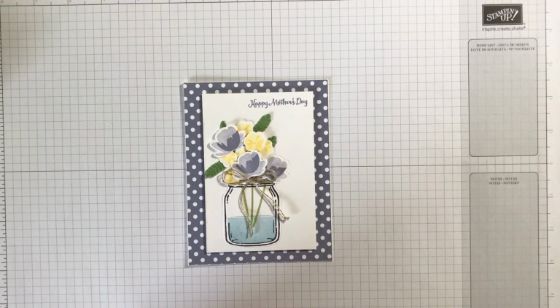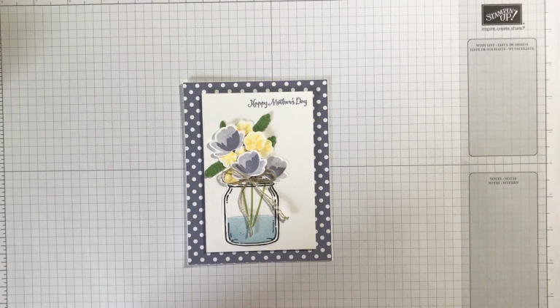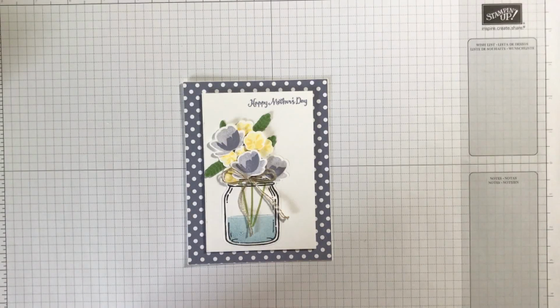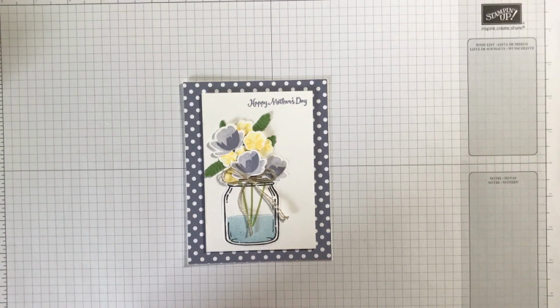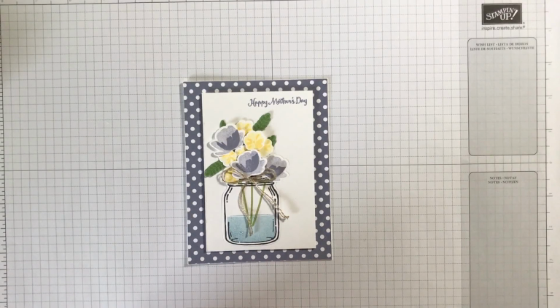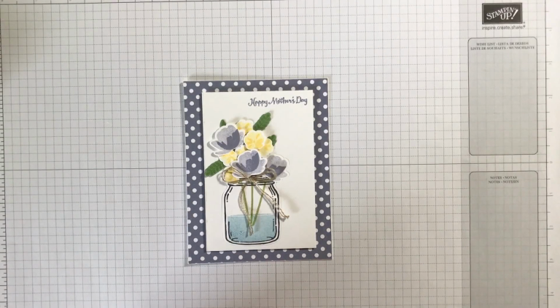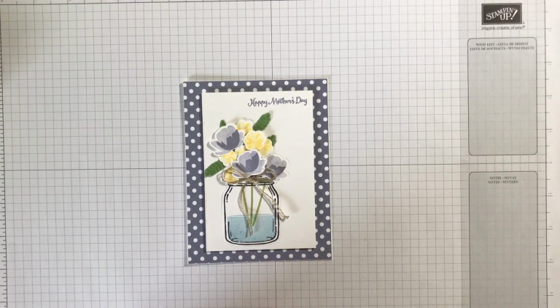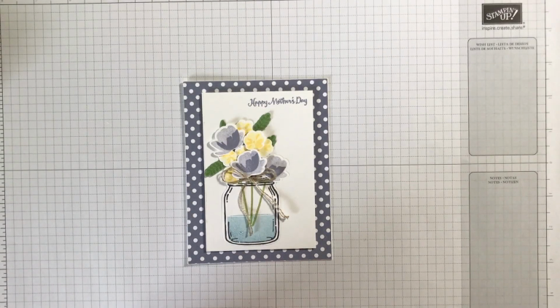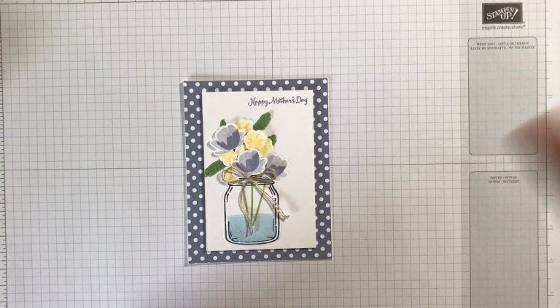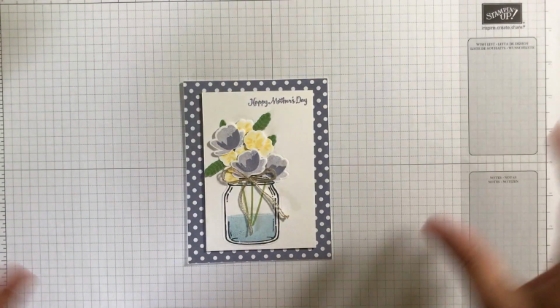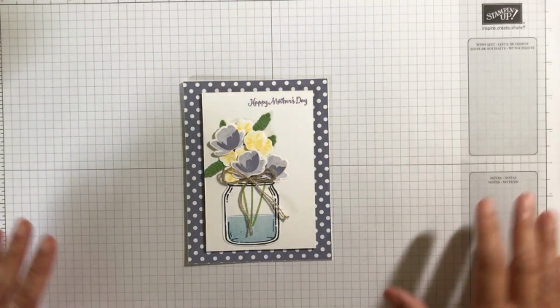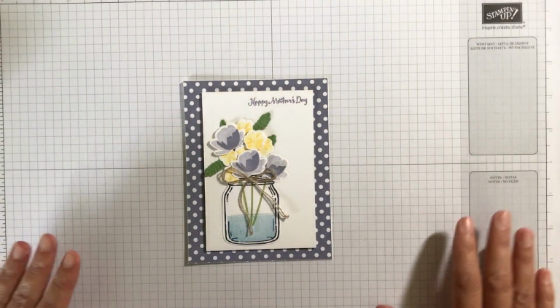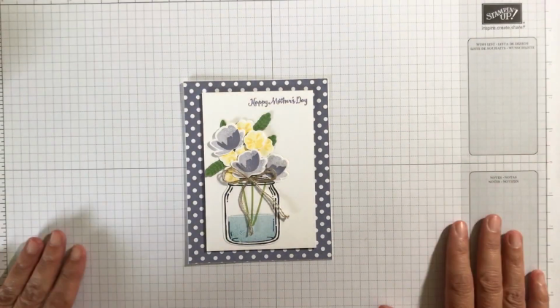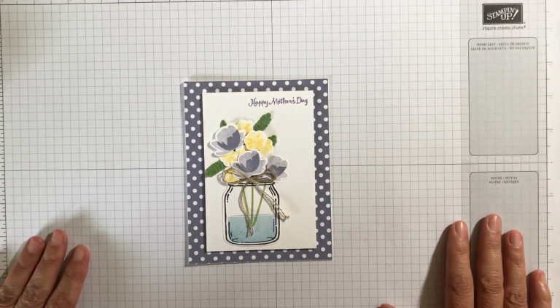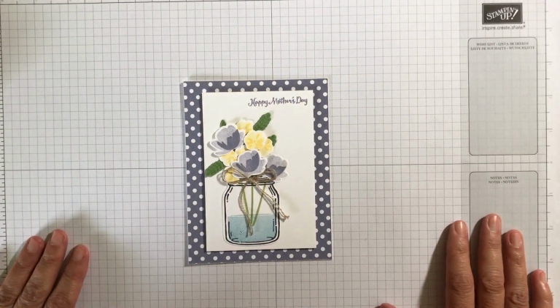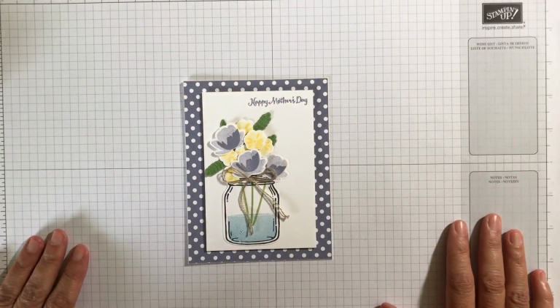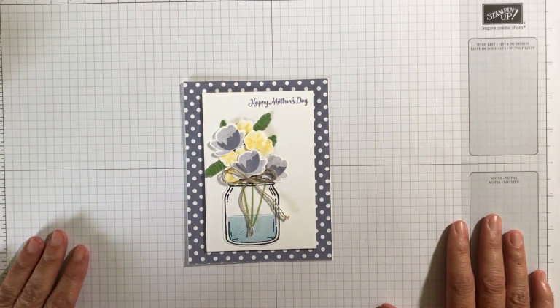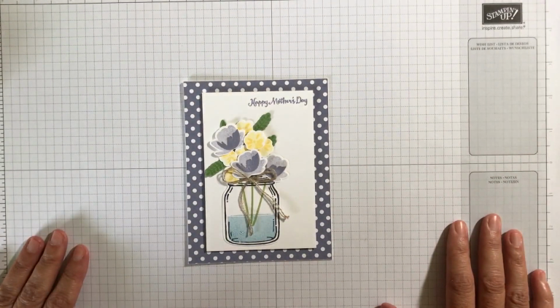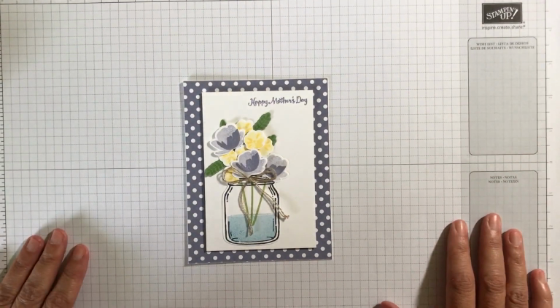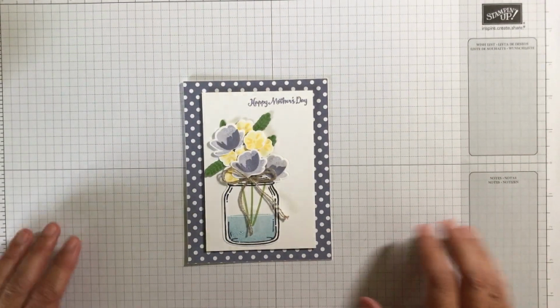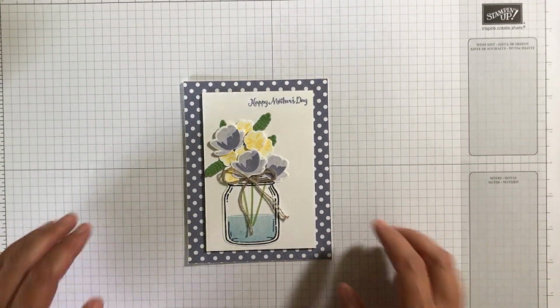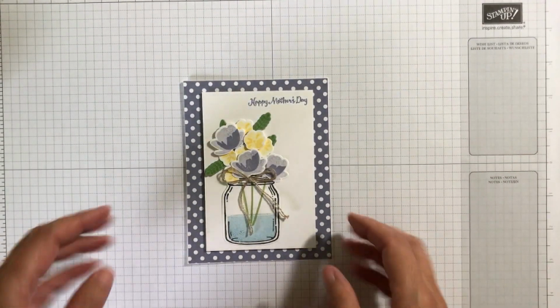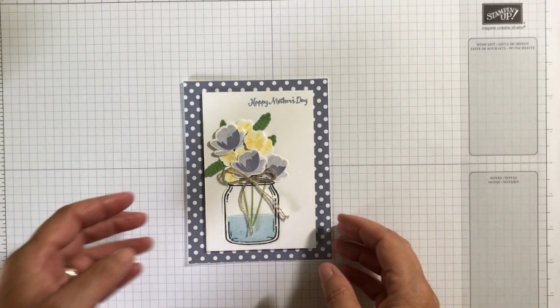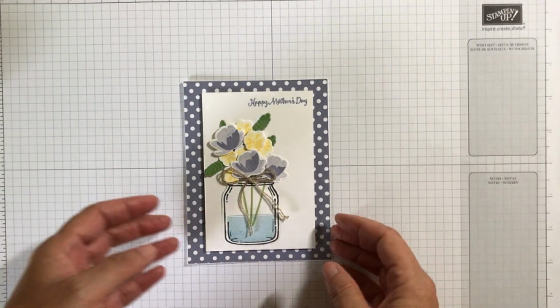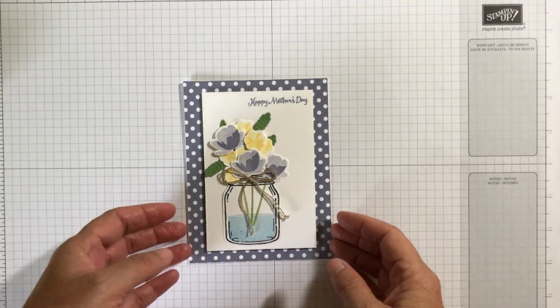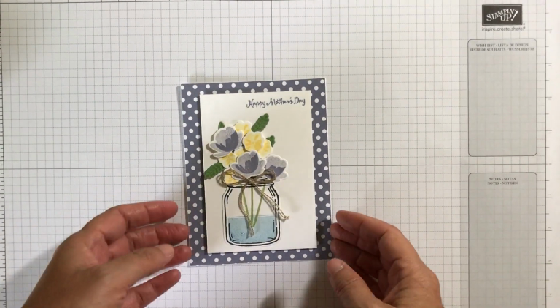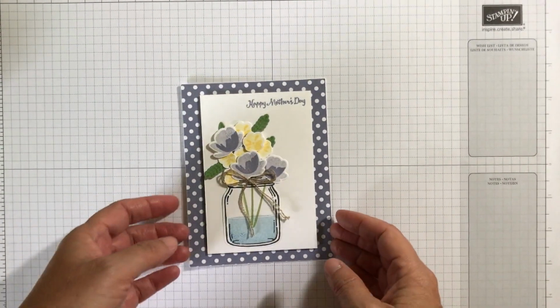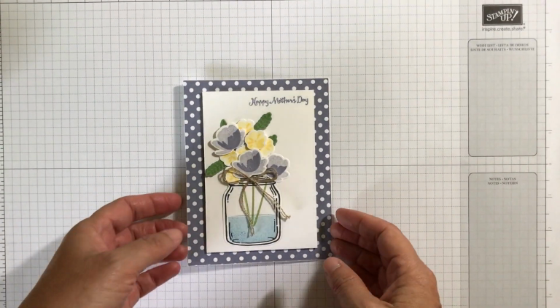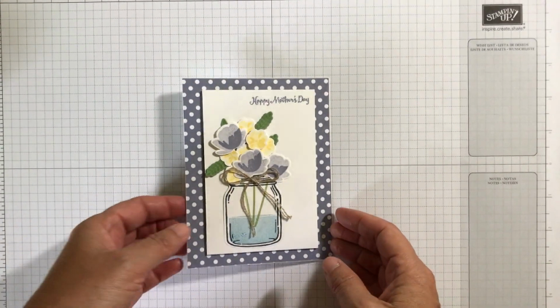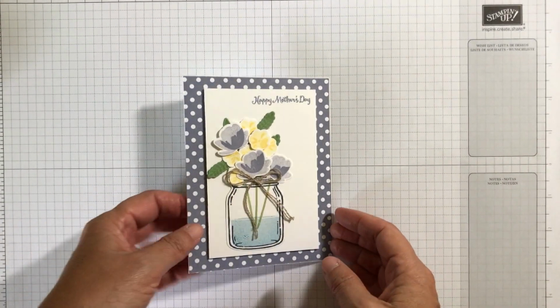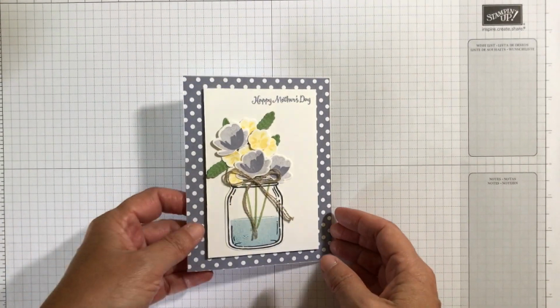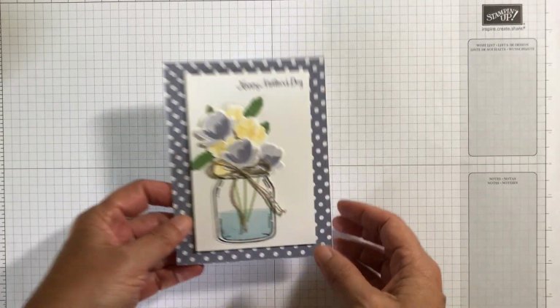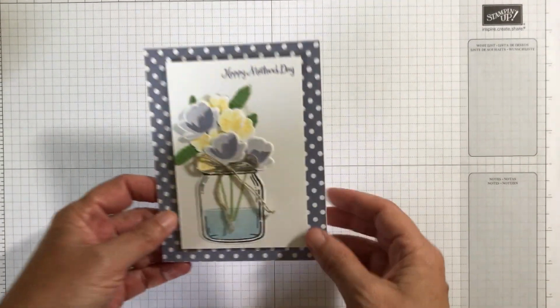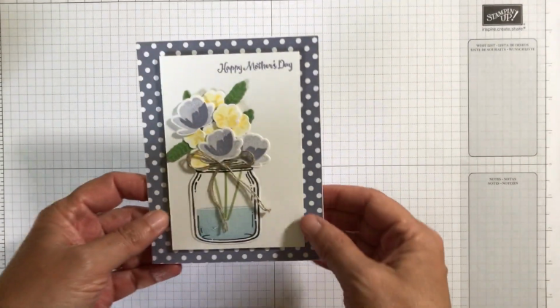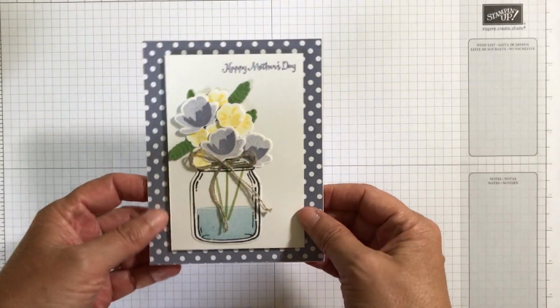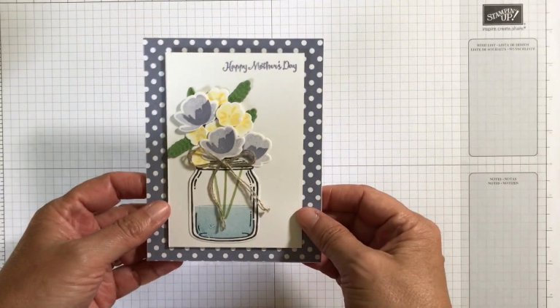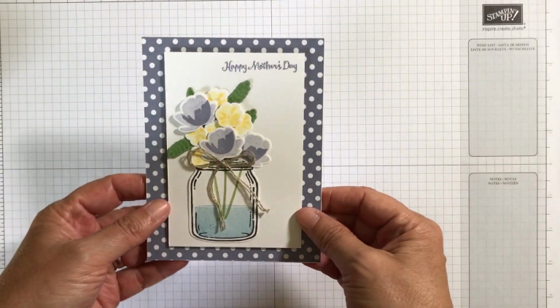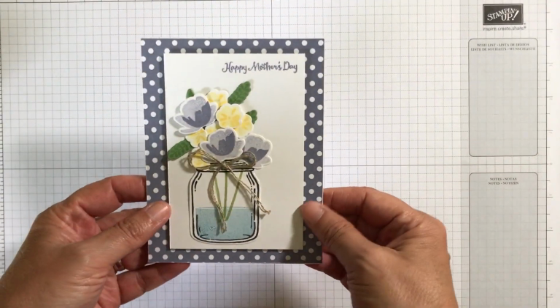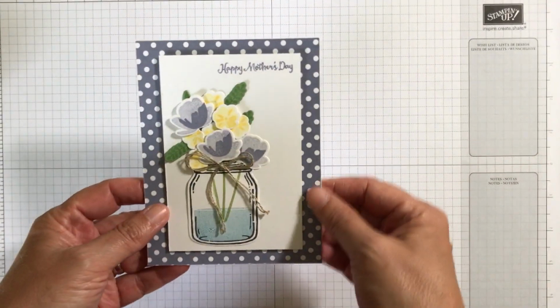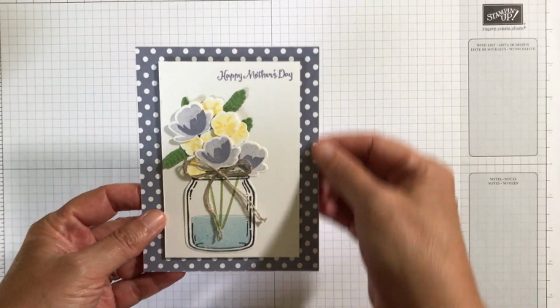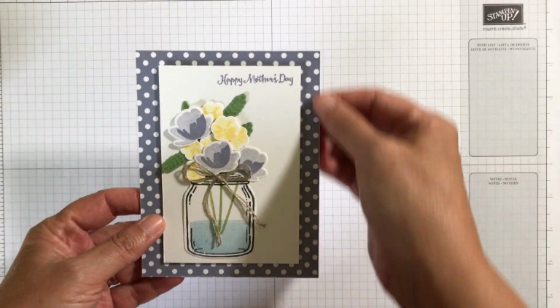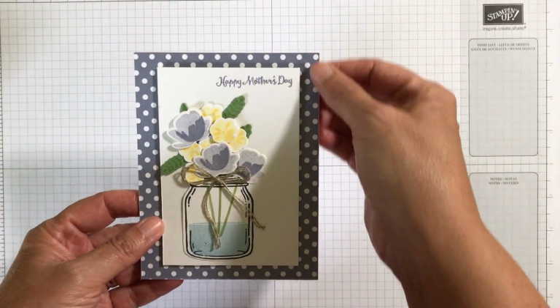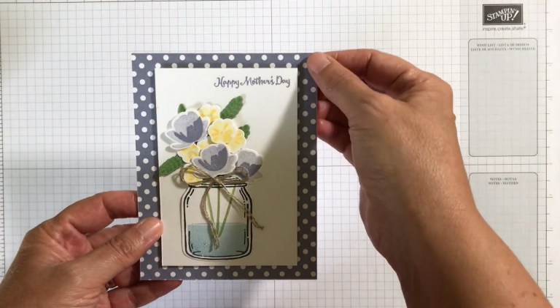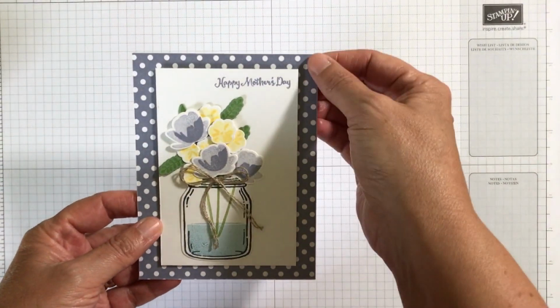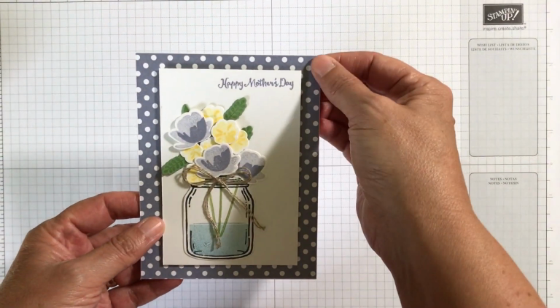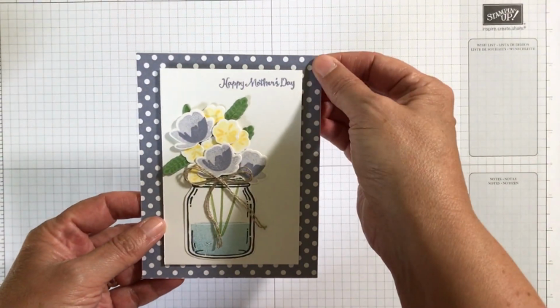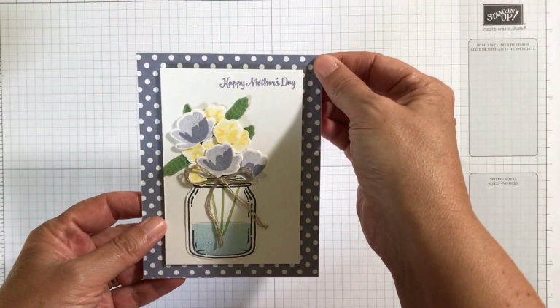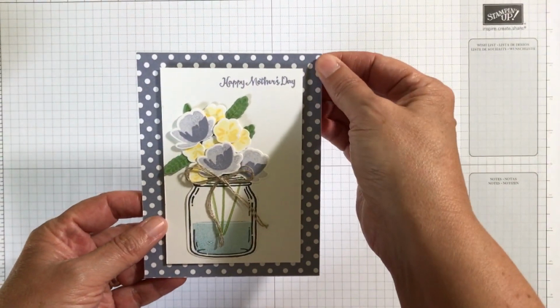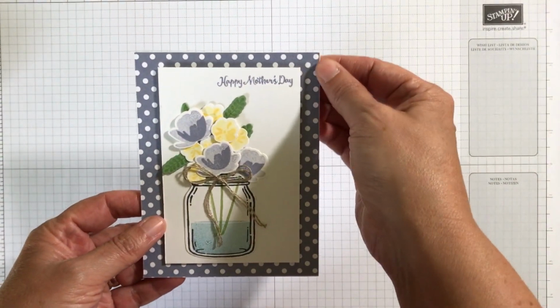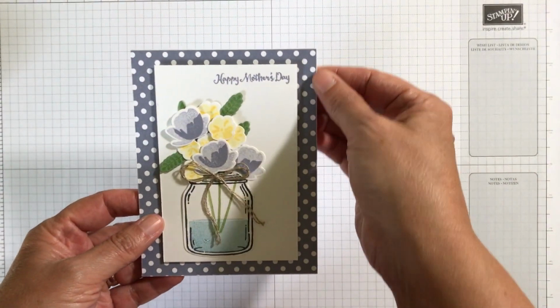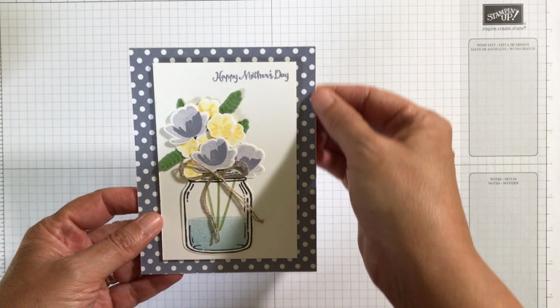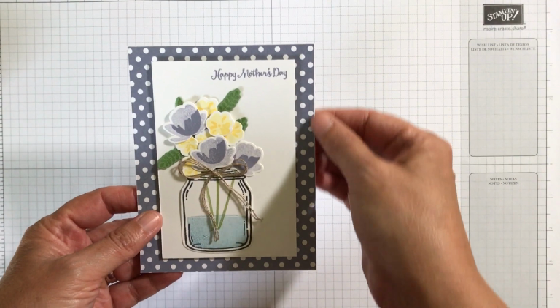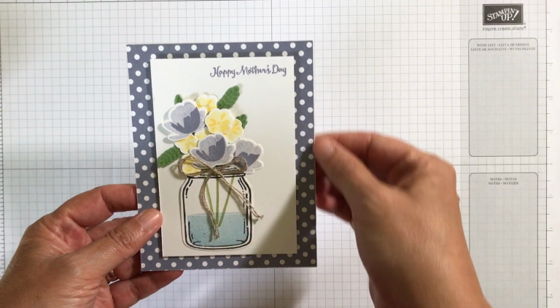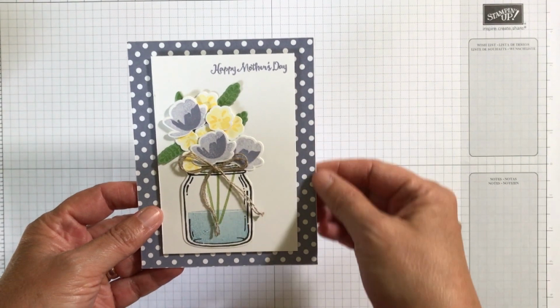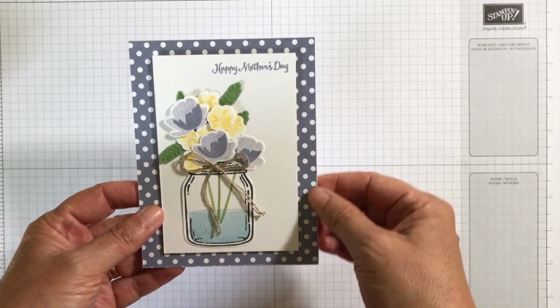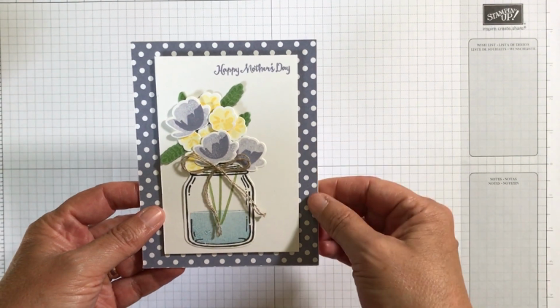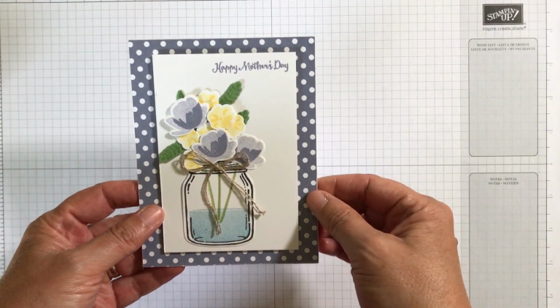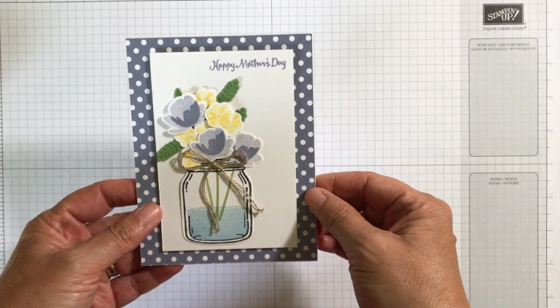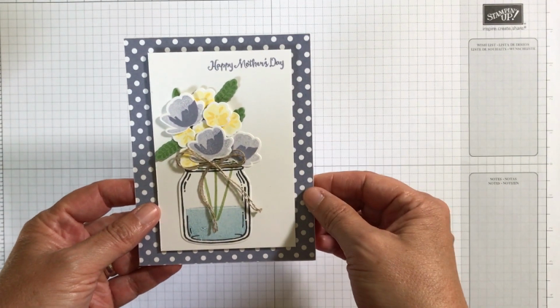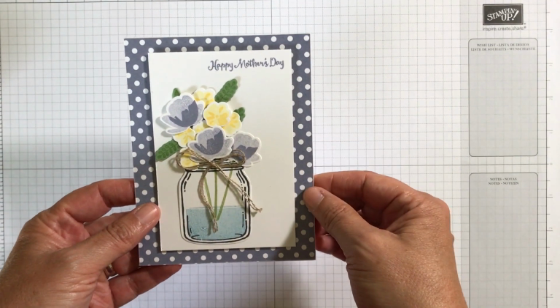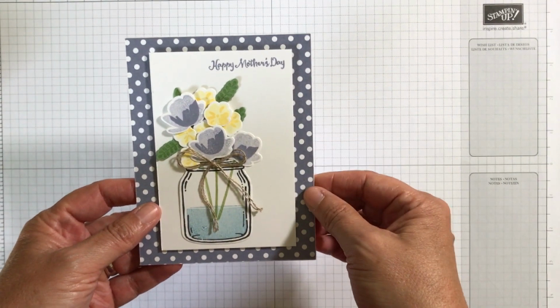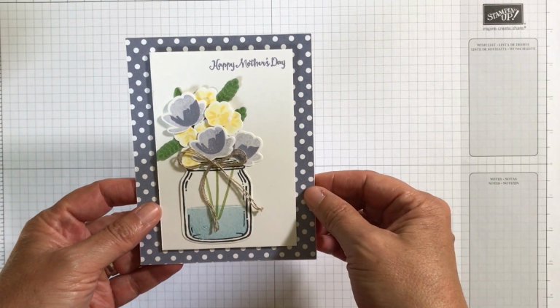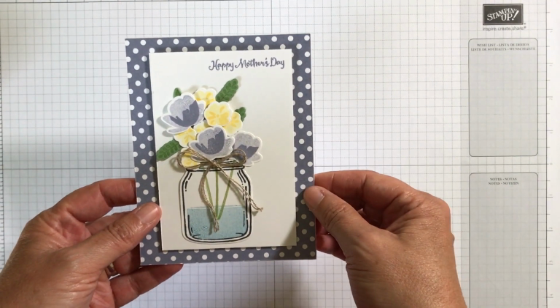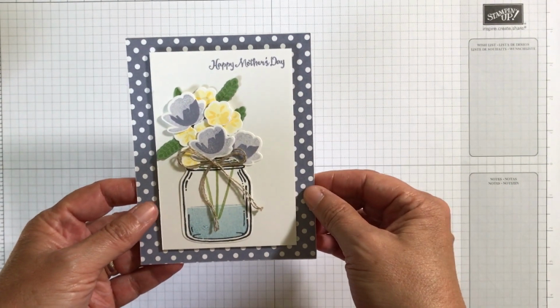Hey everyone, it's Patti. Thanks for stopping by. Today I'm going to show you how to make this really beautiful Mother's Day card.